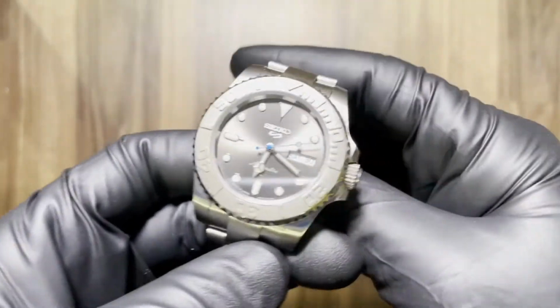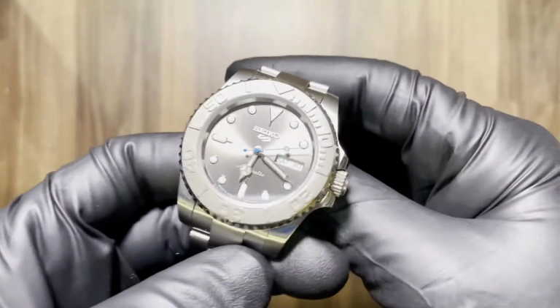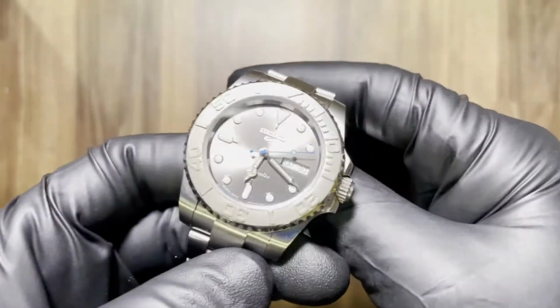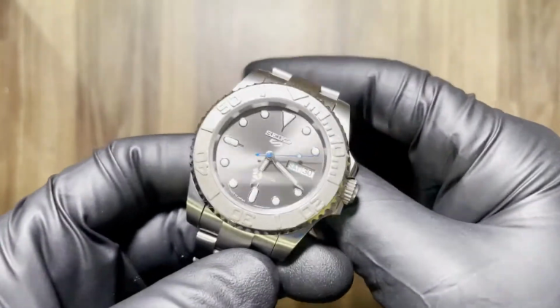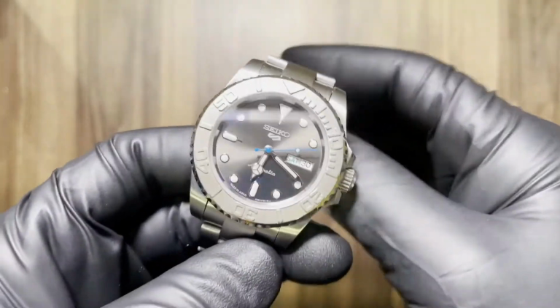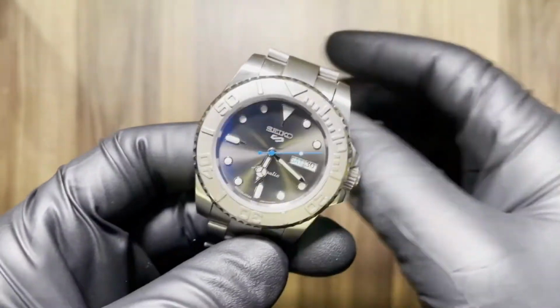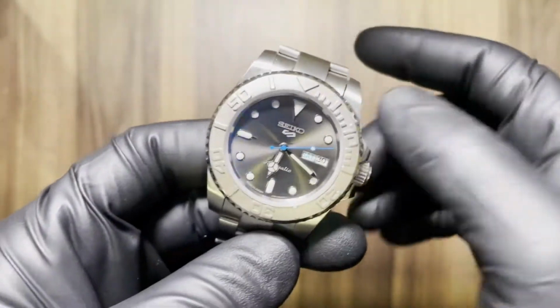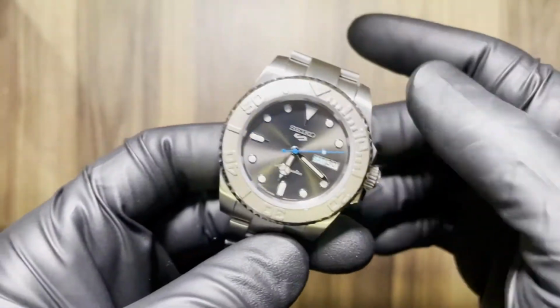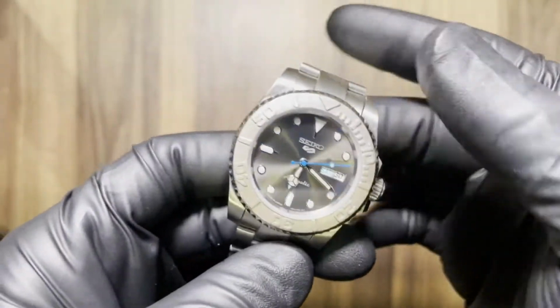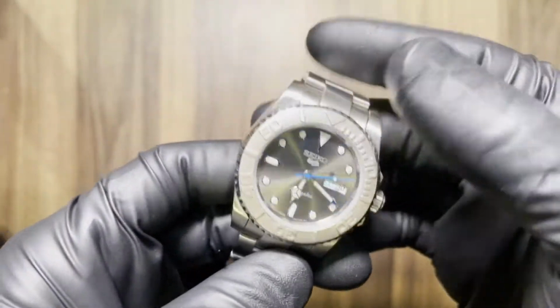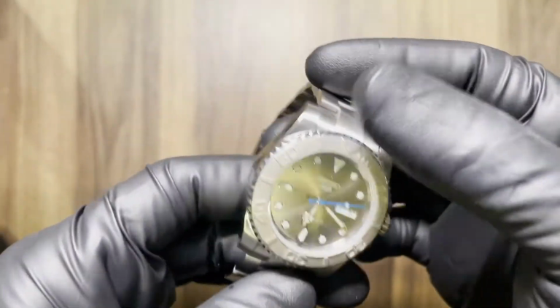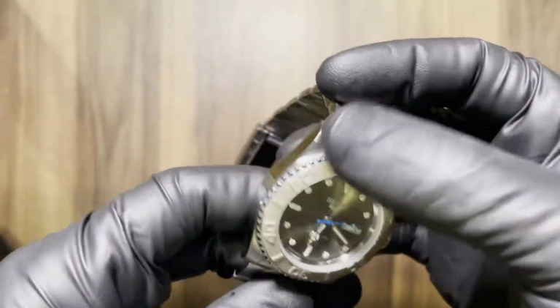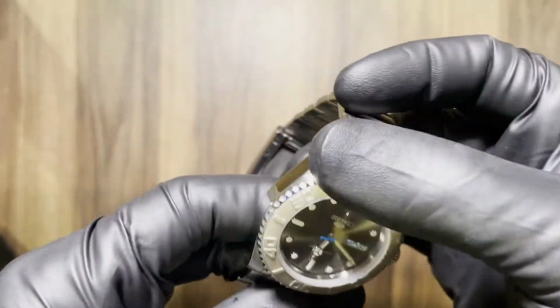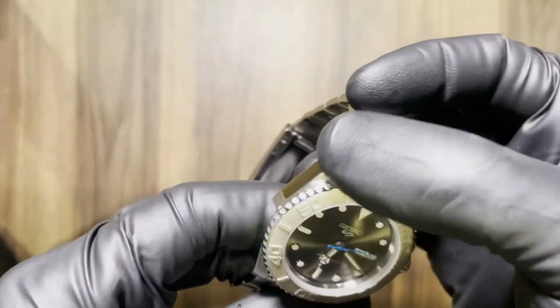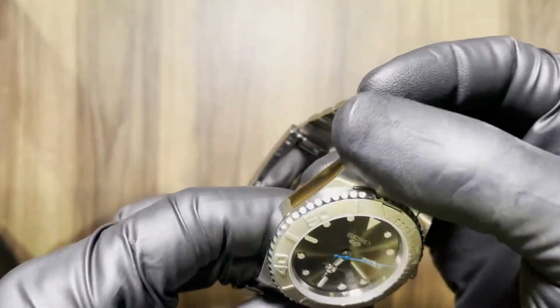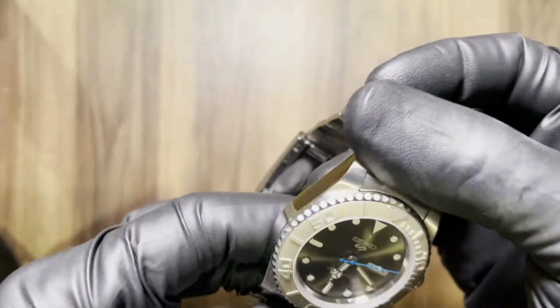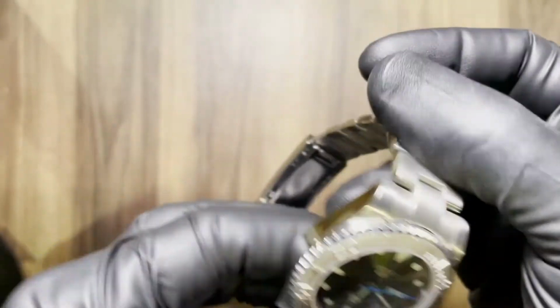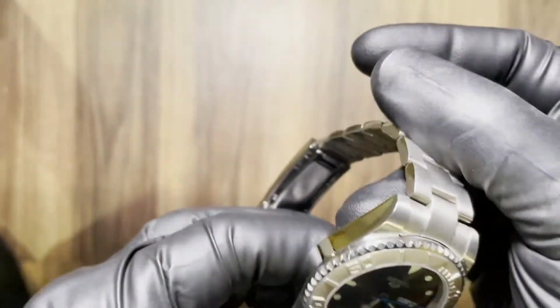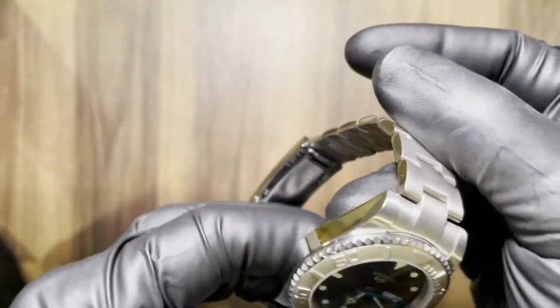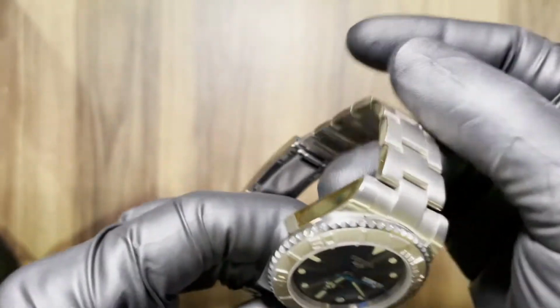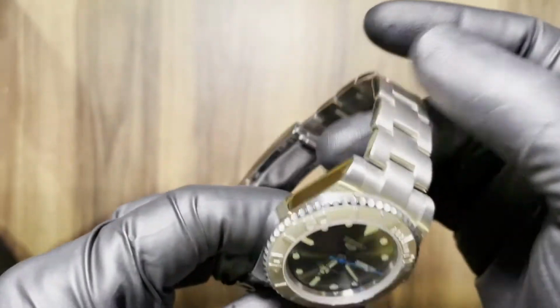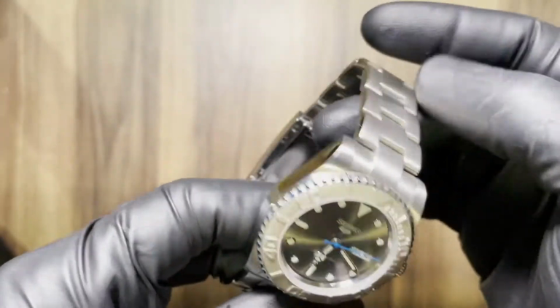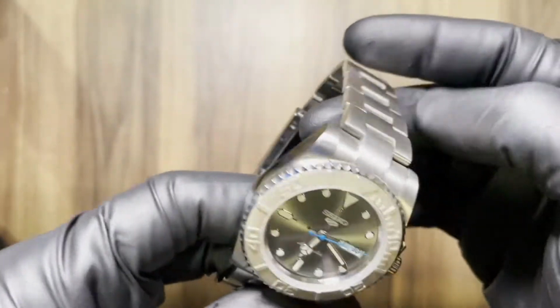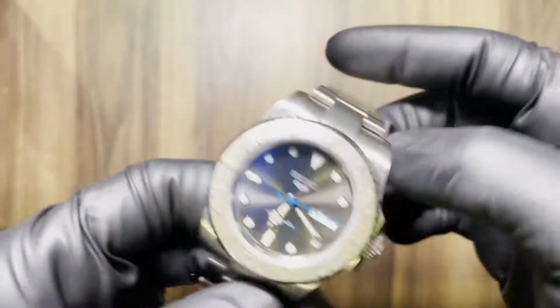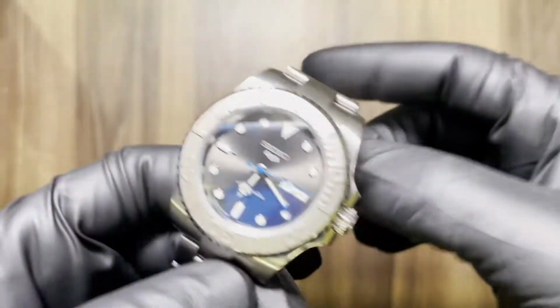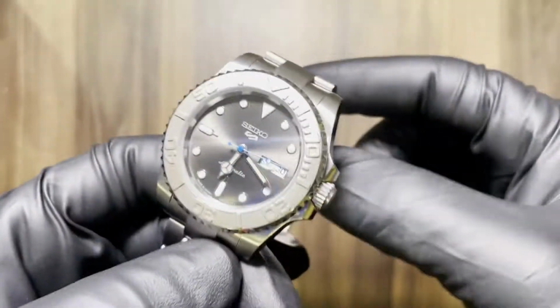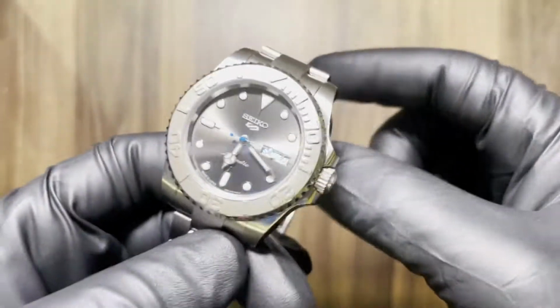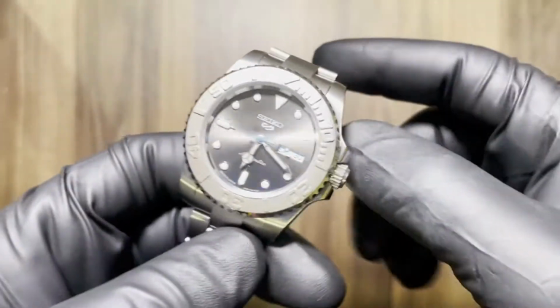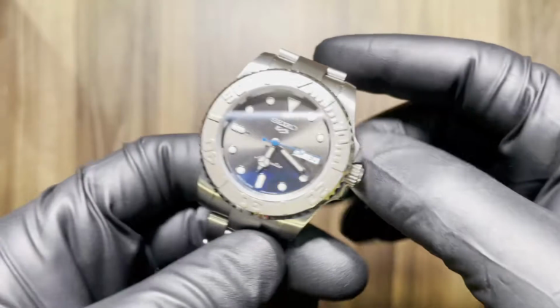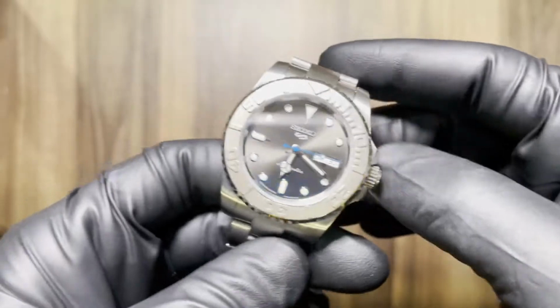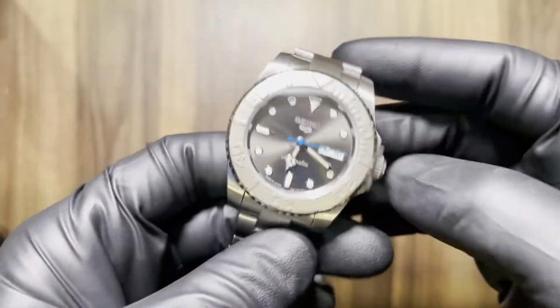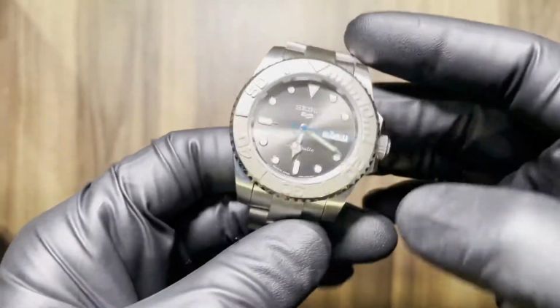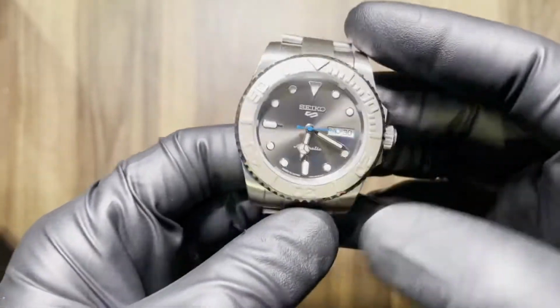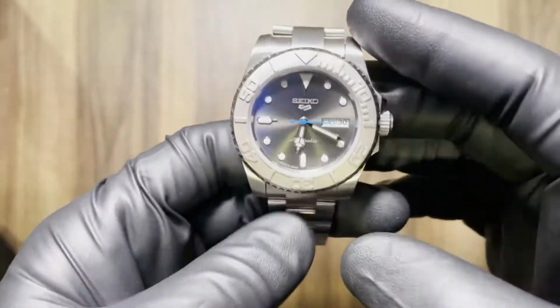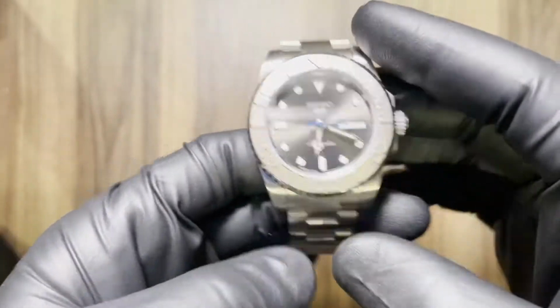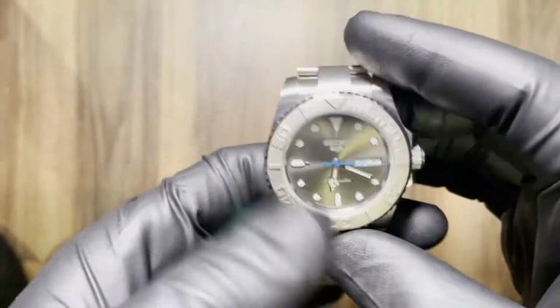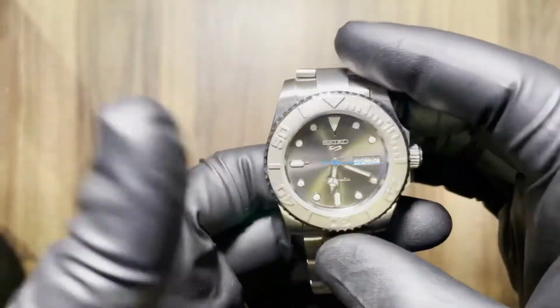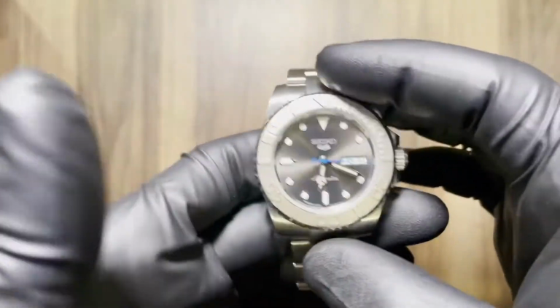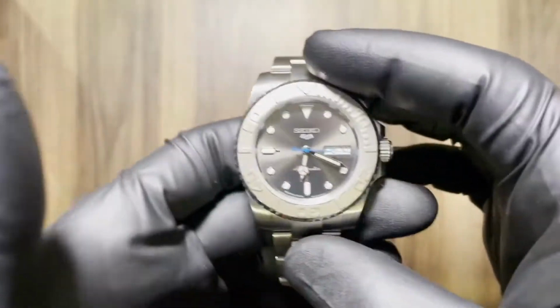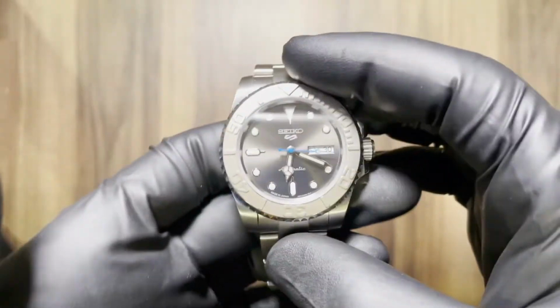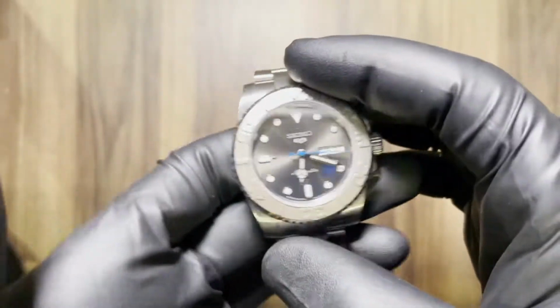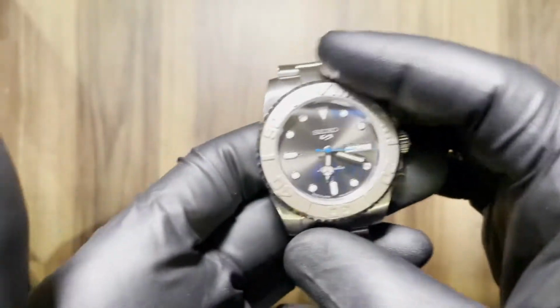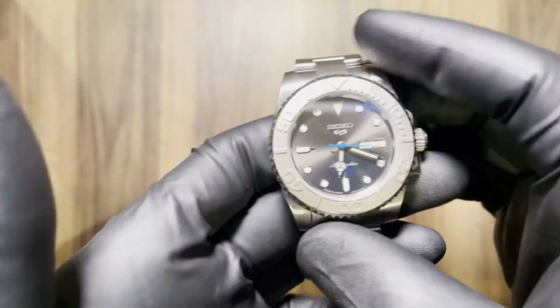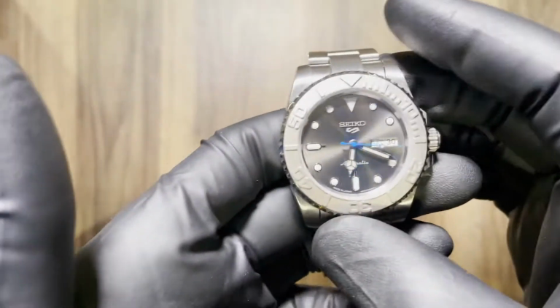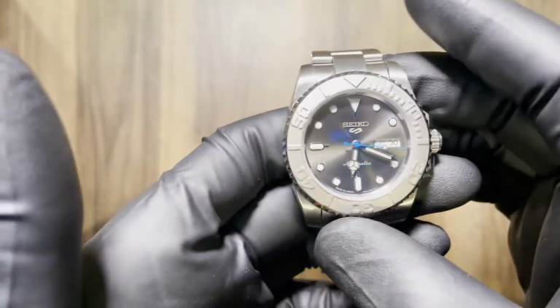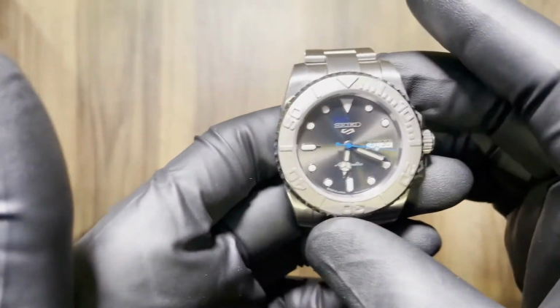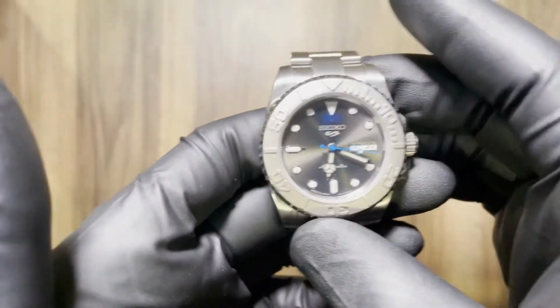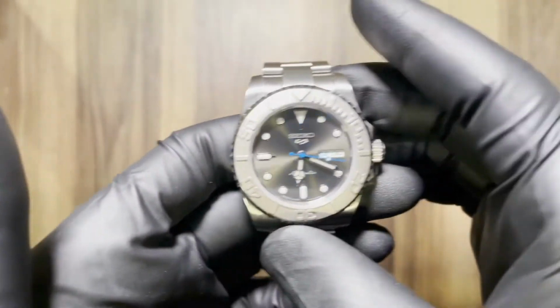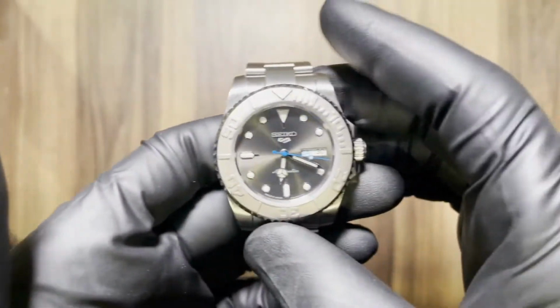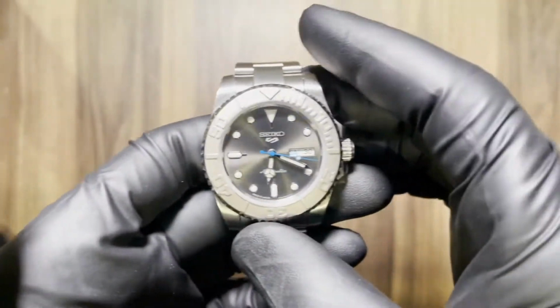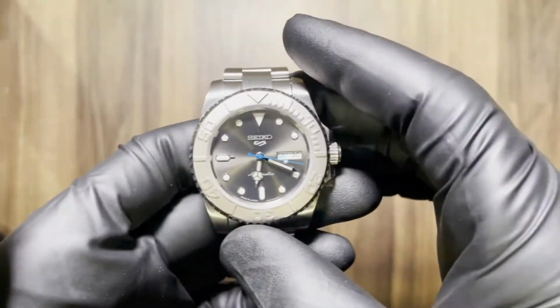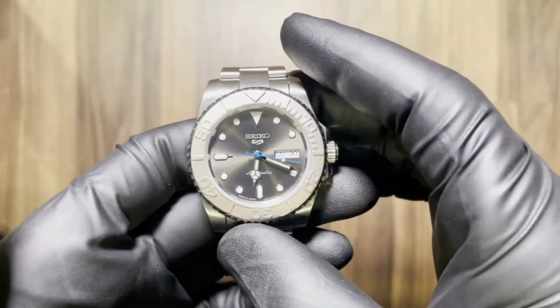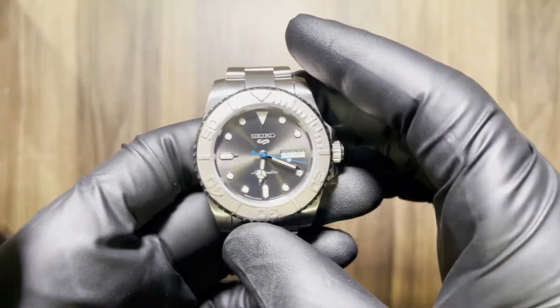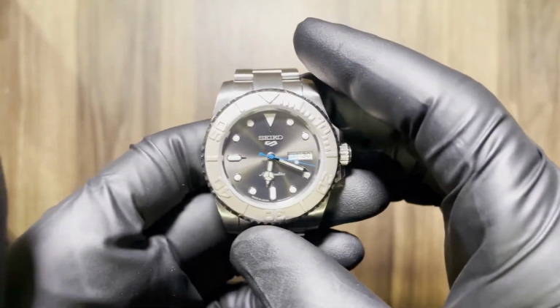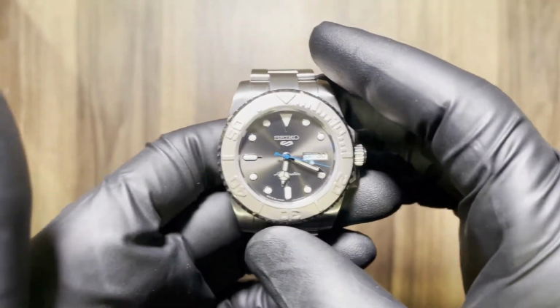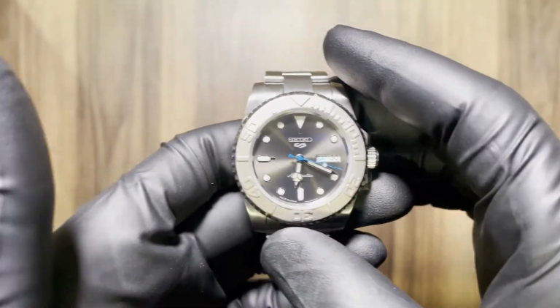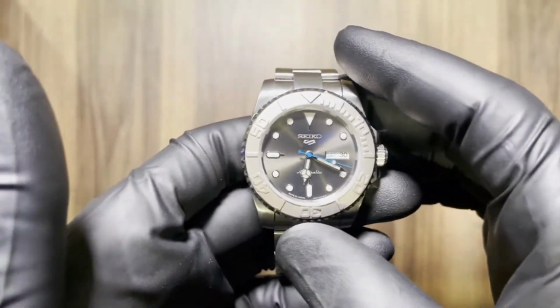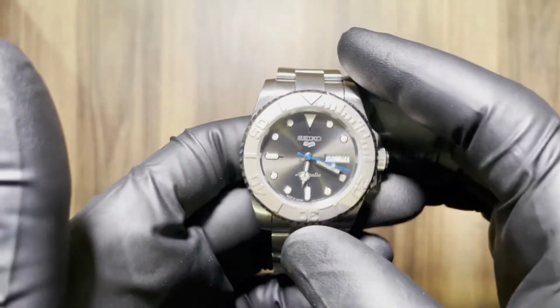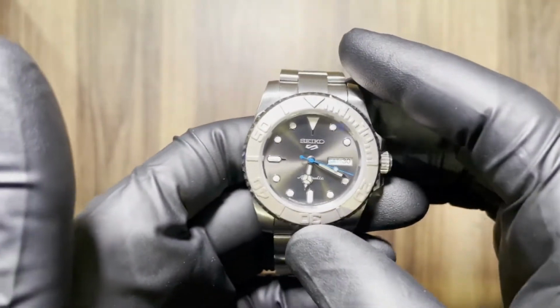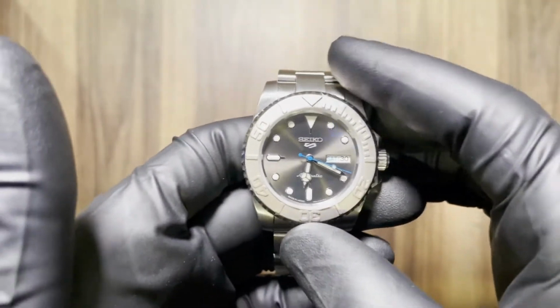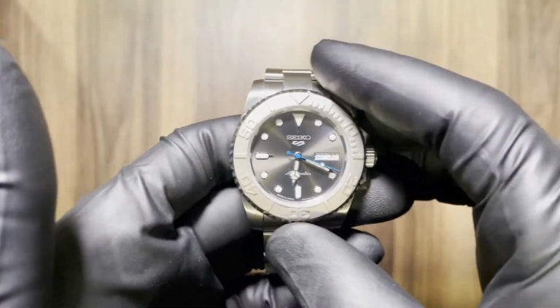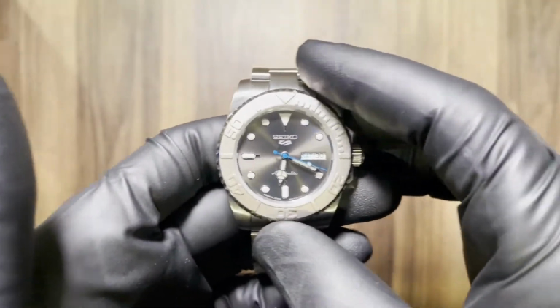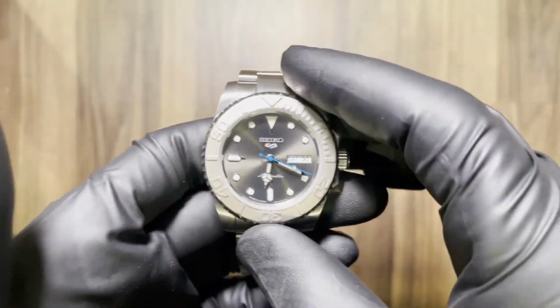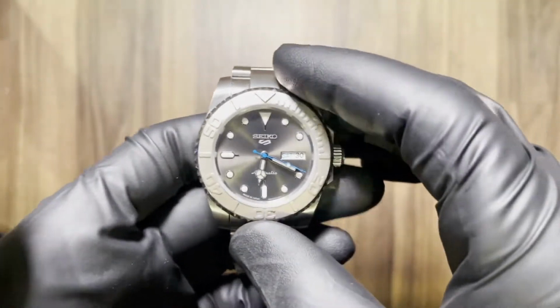Another Submariner auction description video here. This one was heavily inspired by the Rolex Rhodium Yachtmaster.